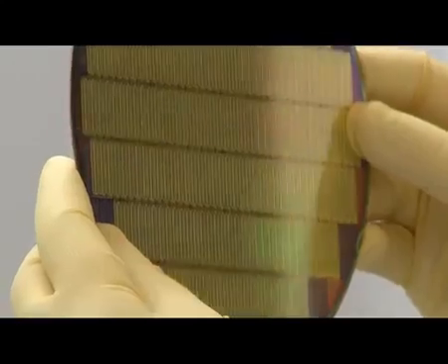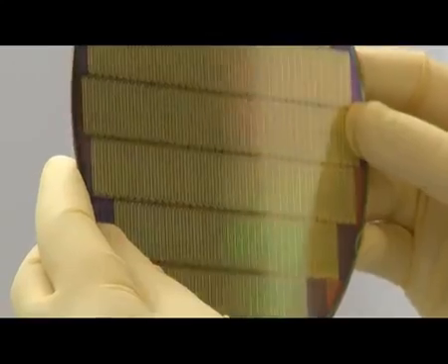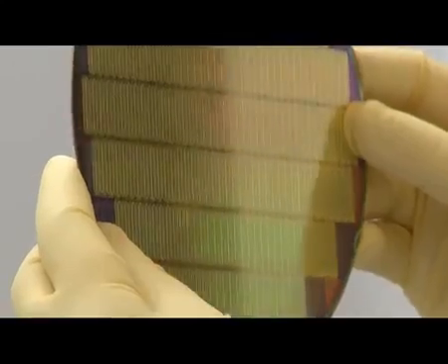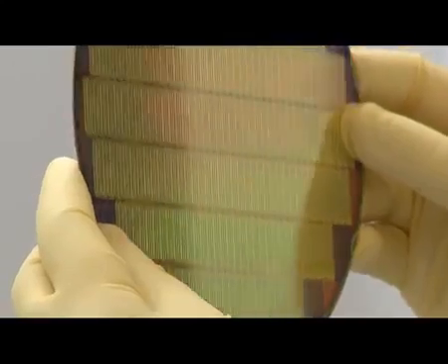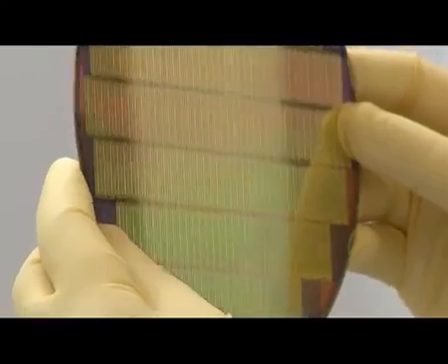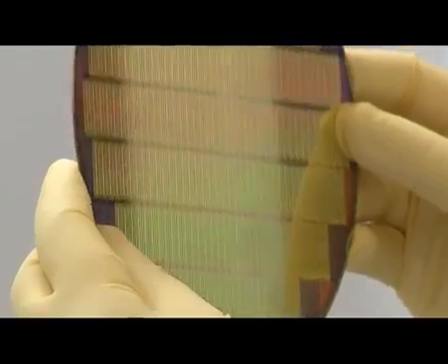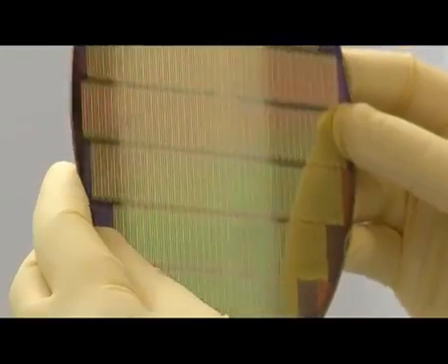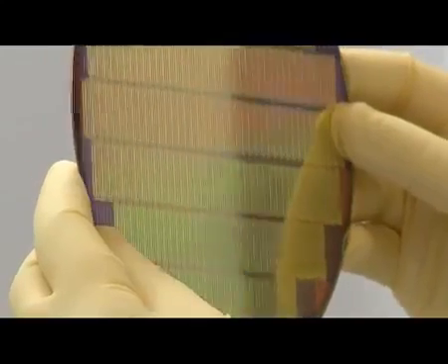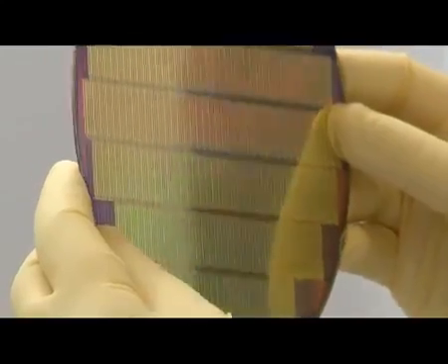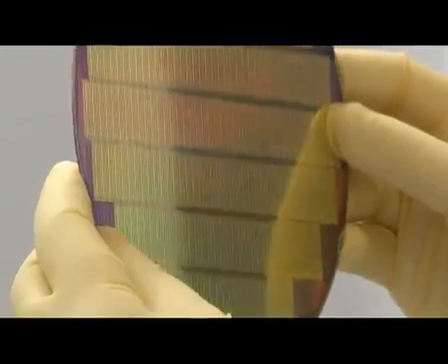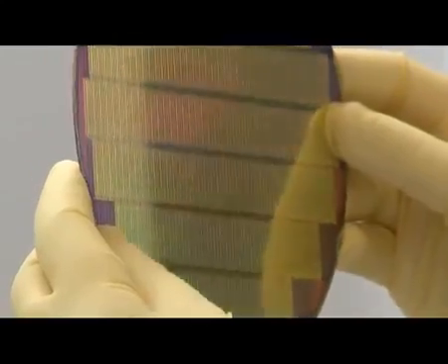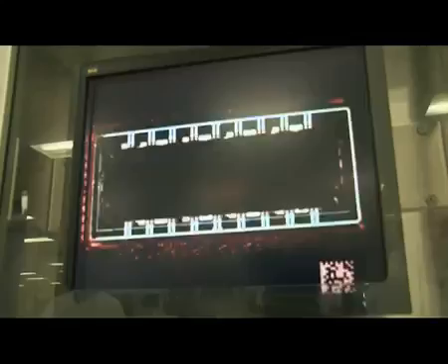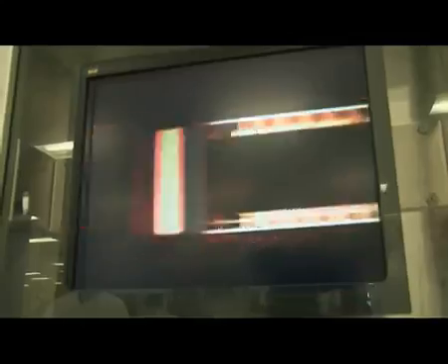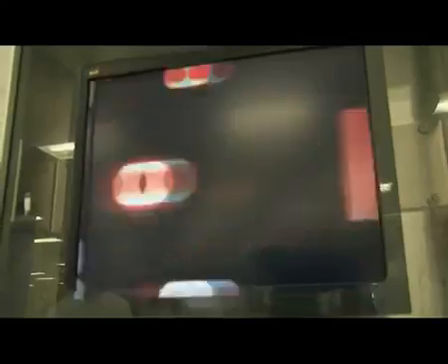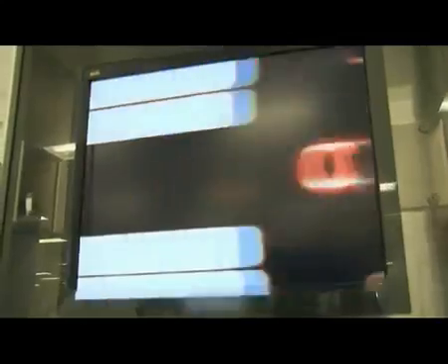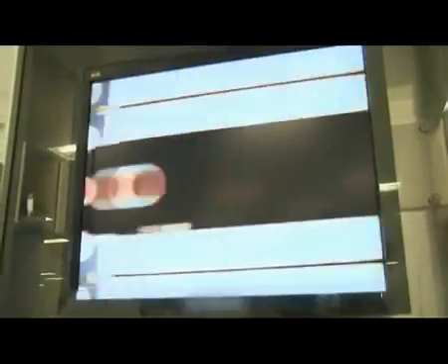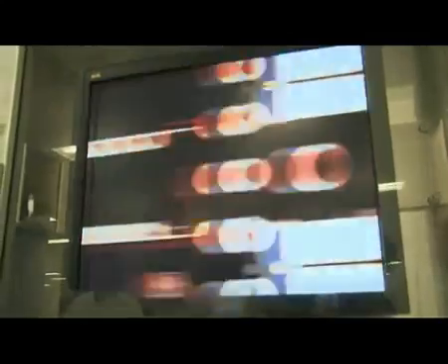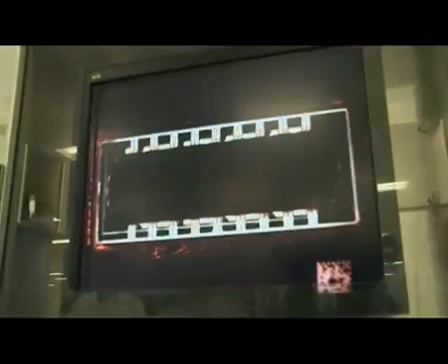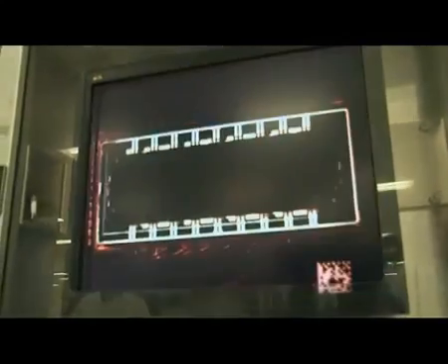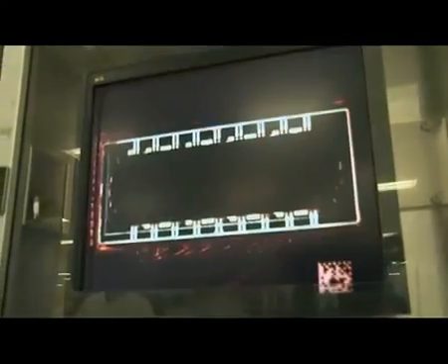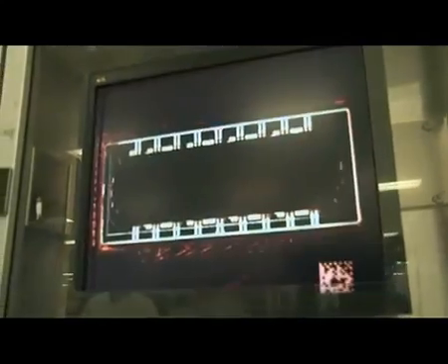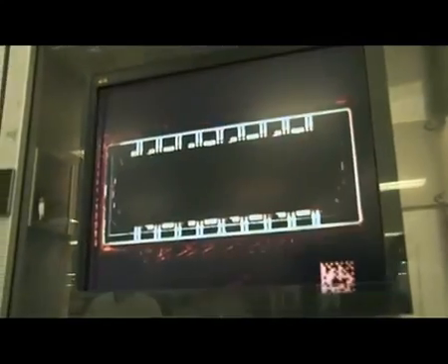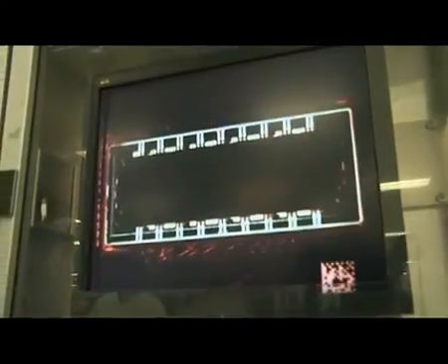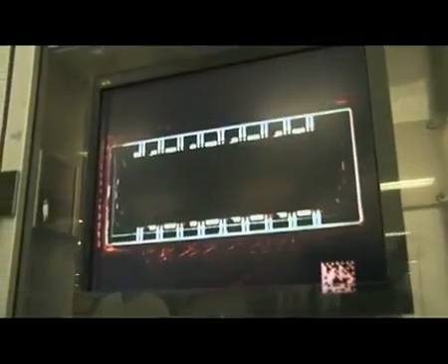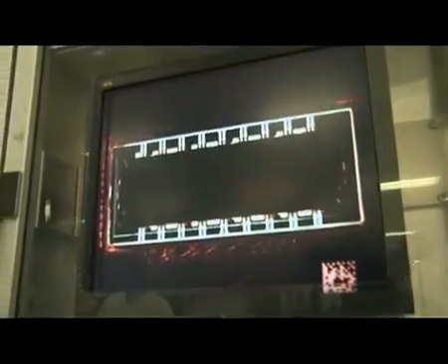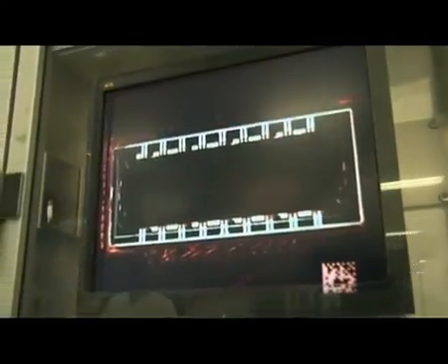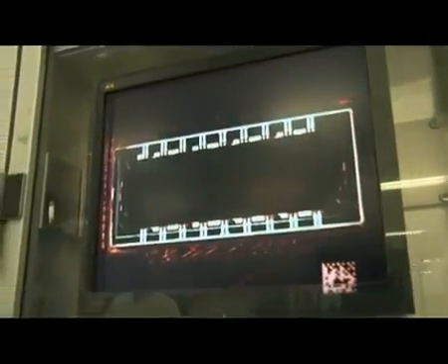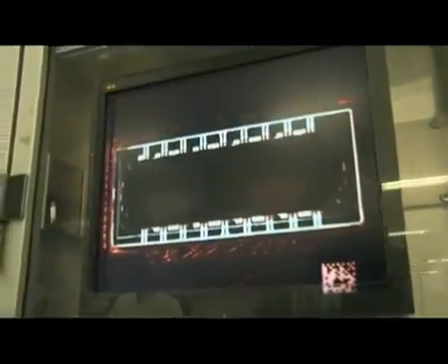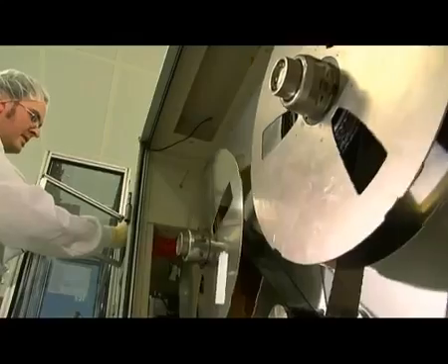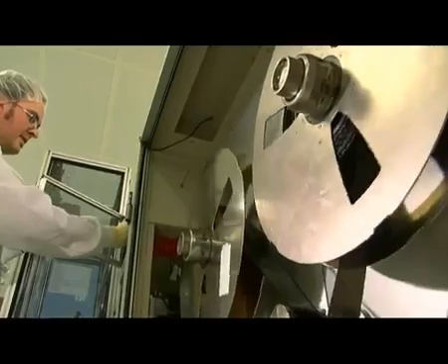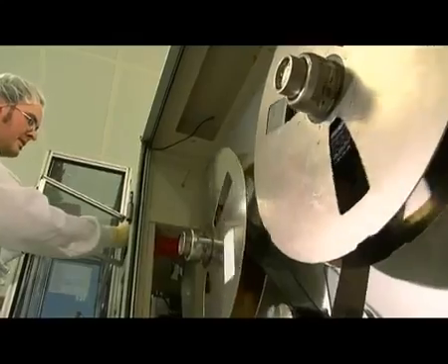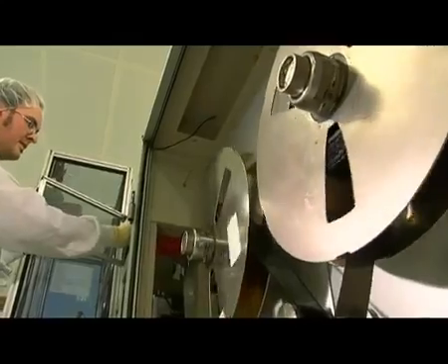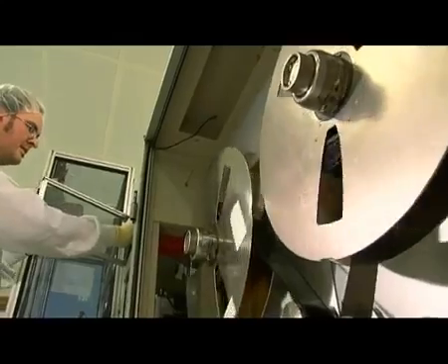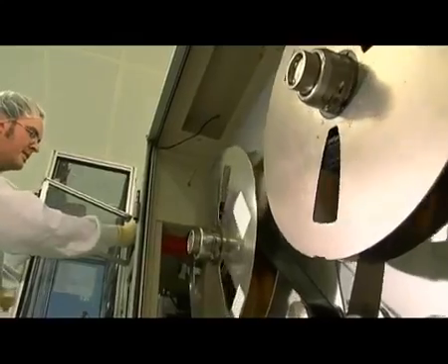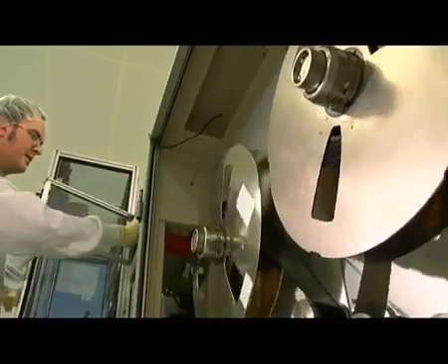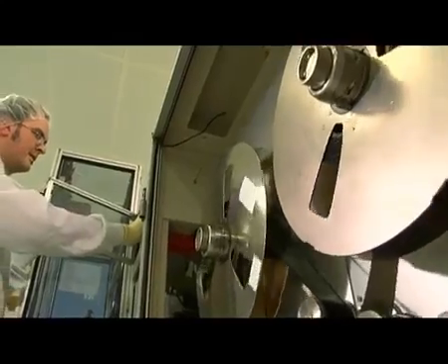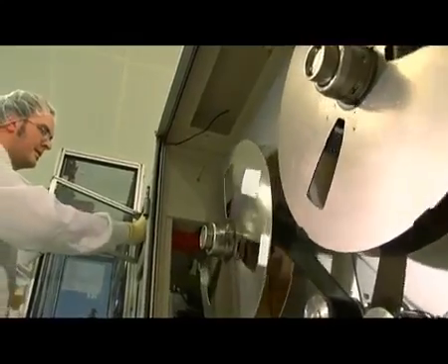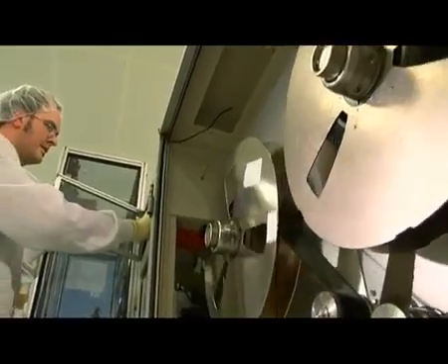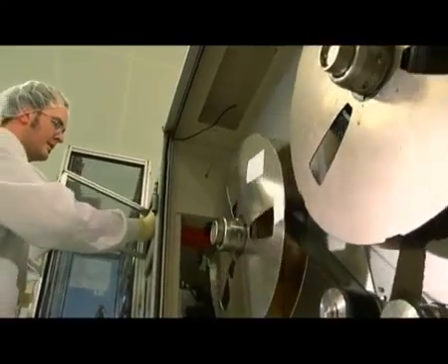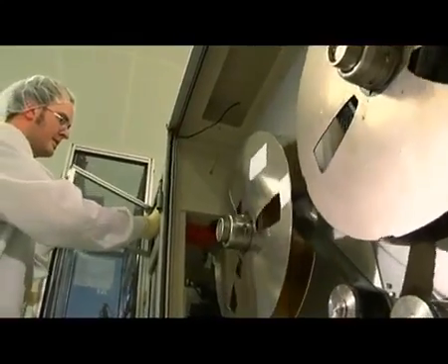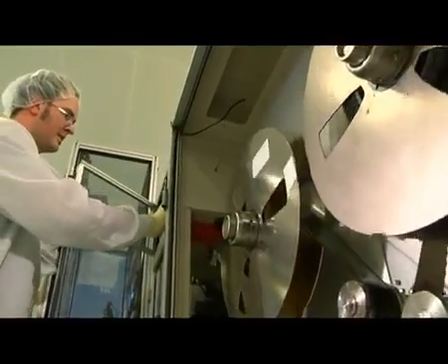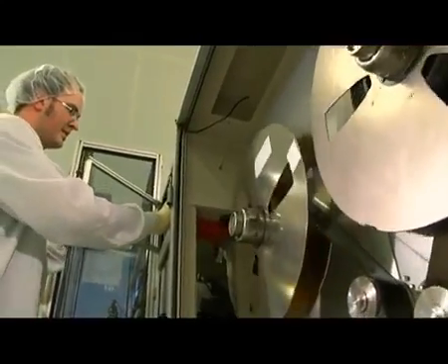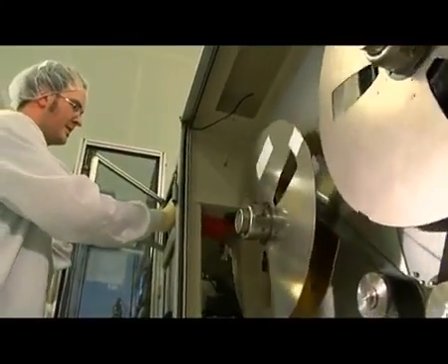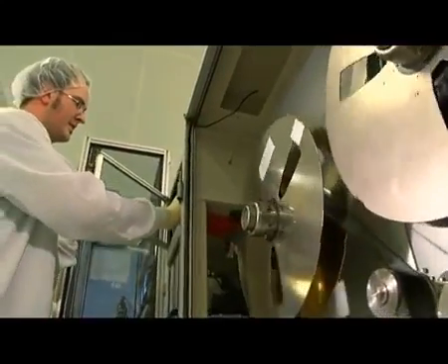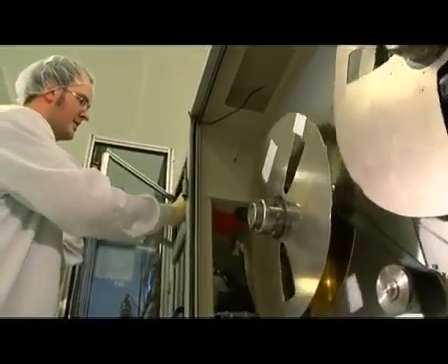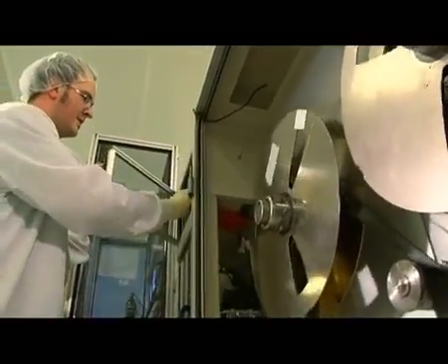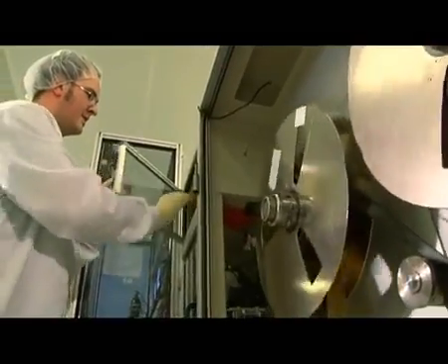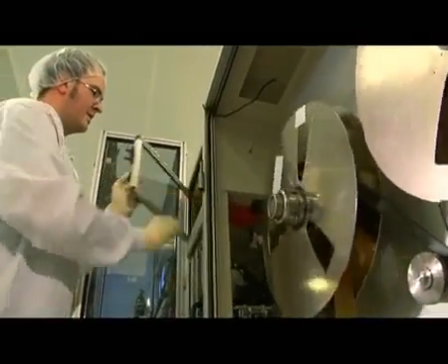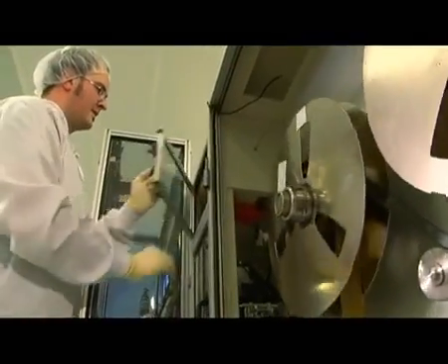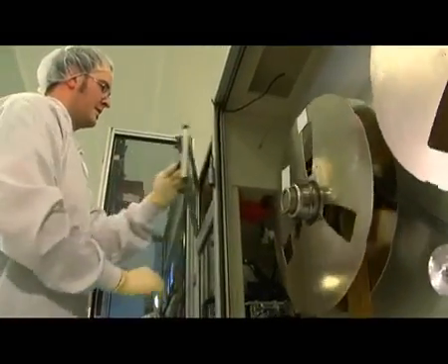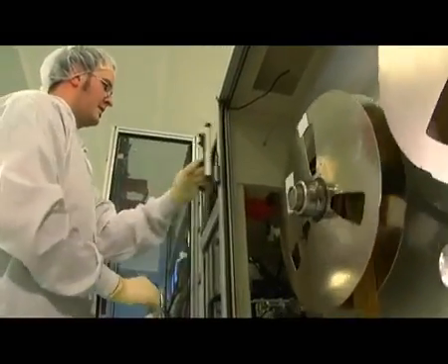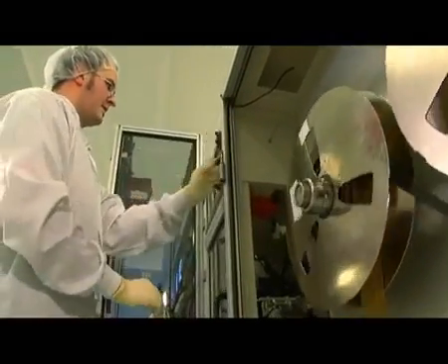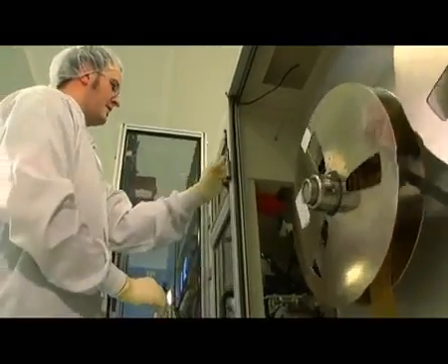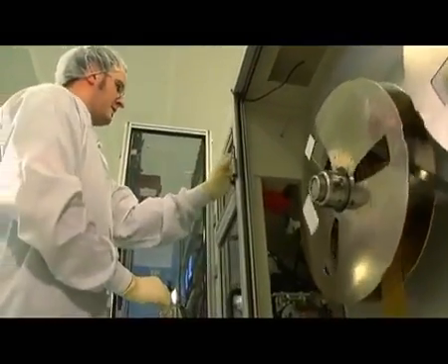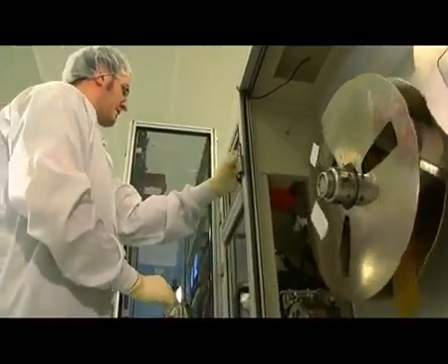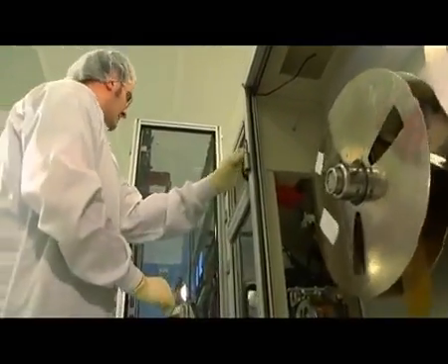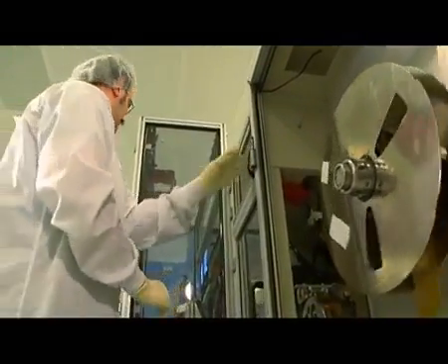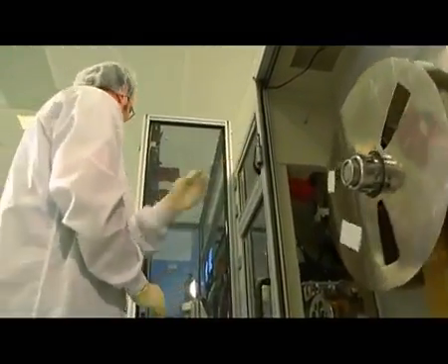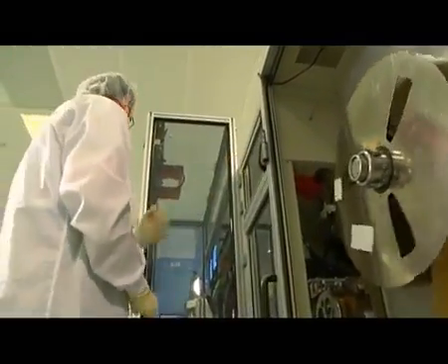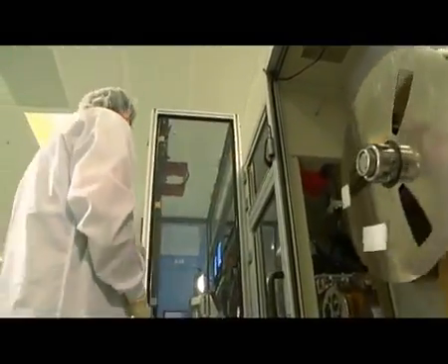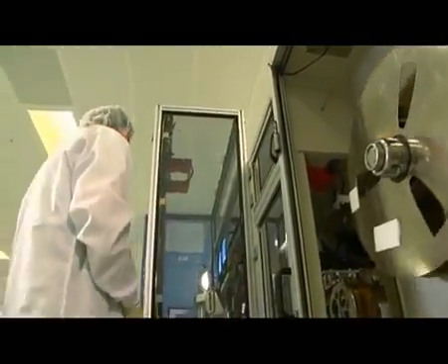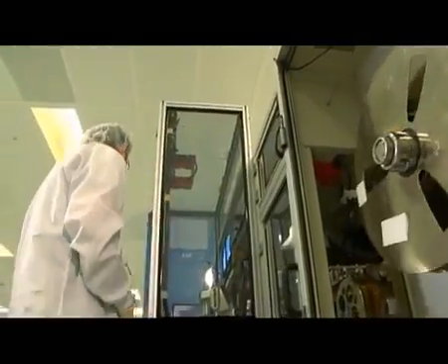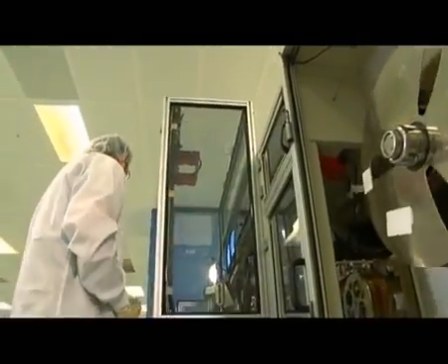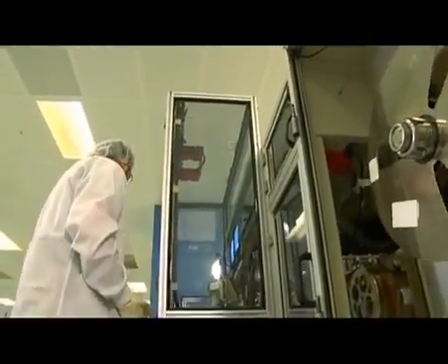HP print heads, the heart of the printing system, are manufactured using a combination of micro-engineering, advanced design and state-of-the-art equipment.